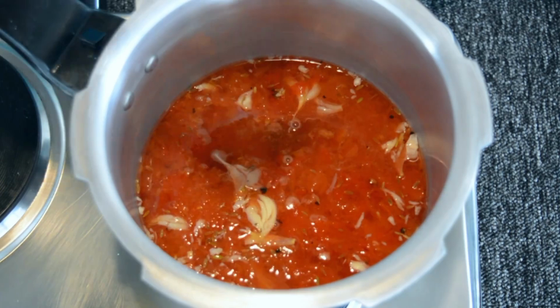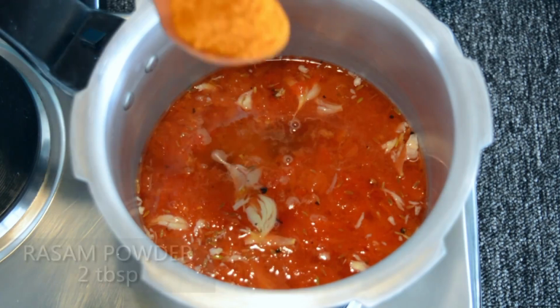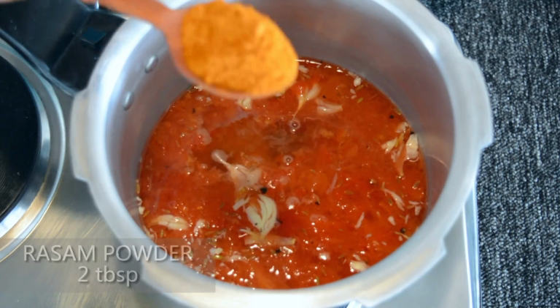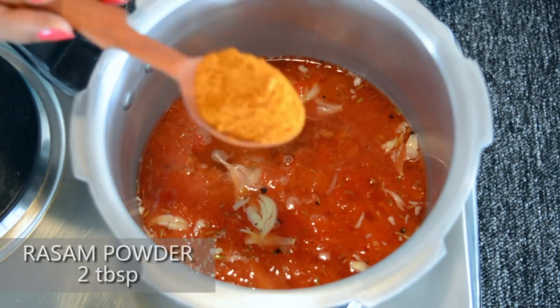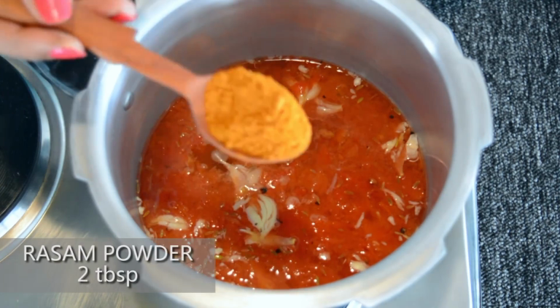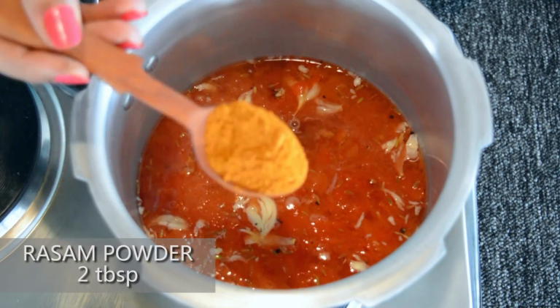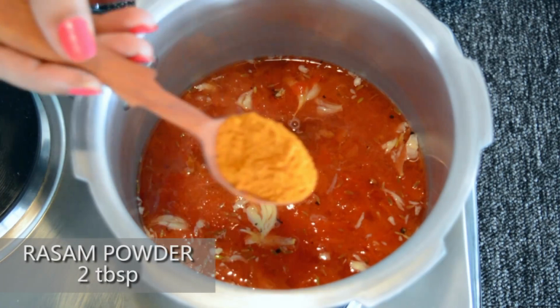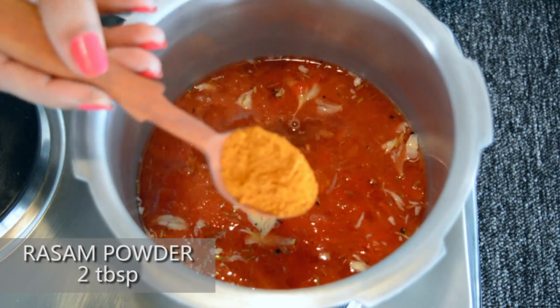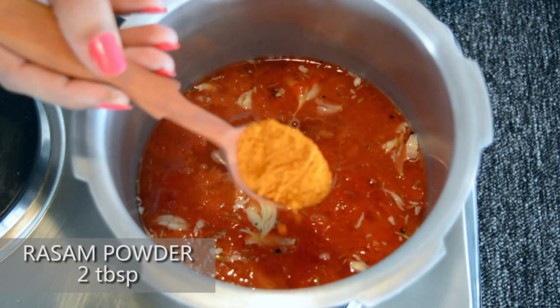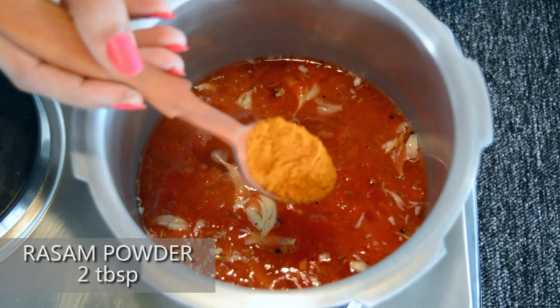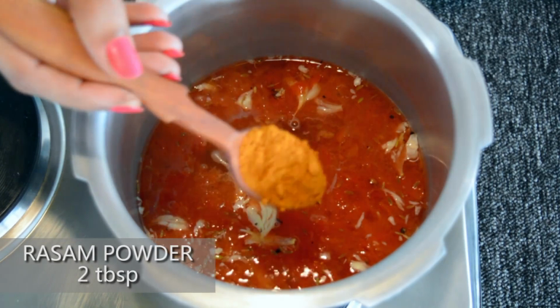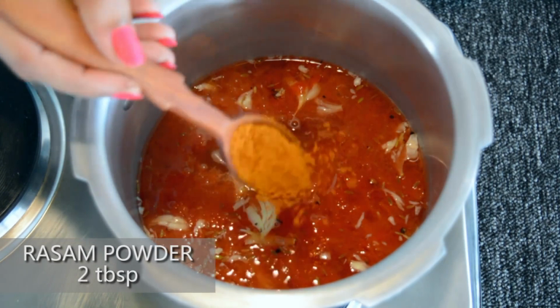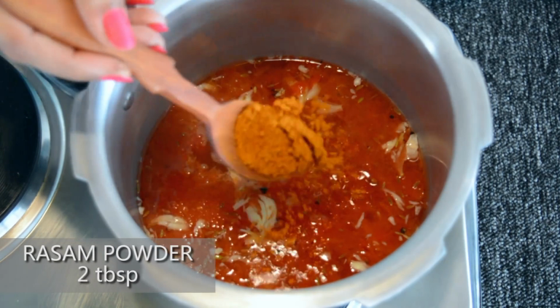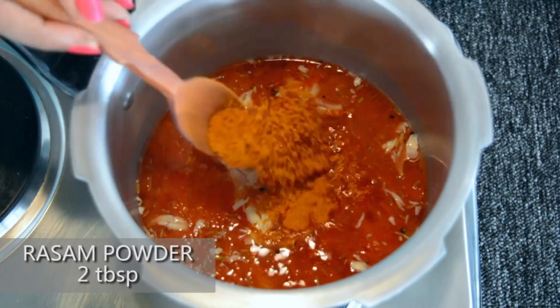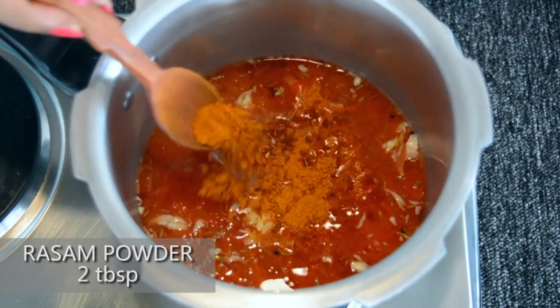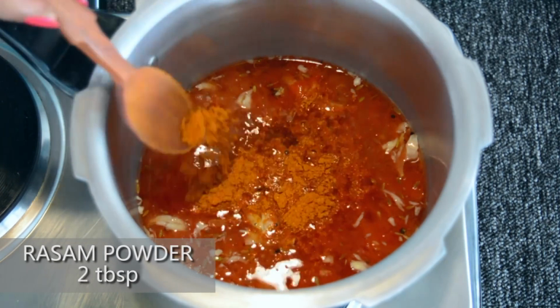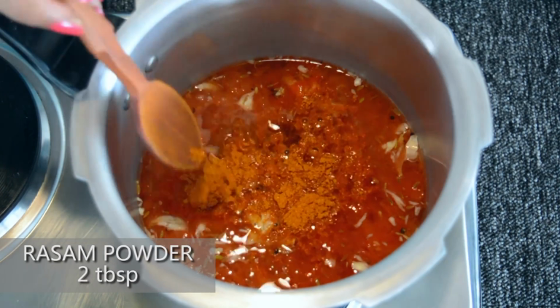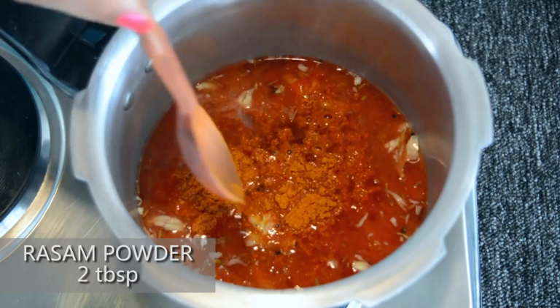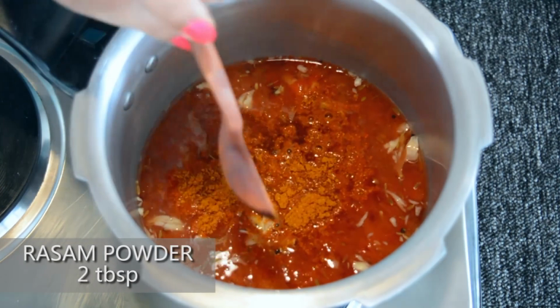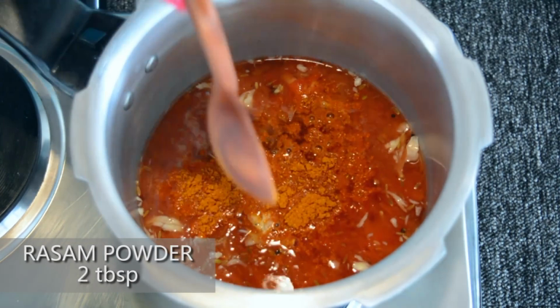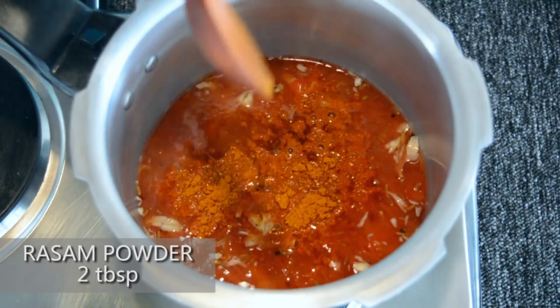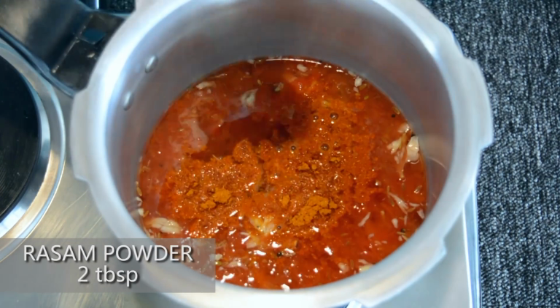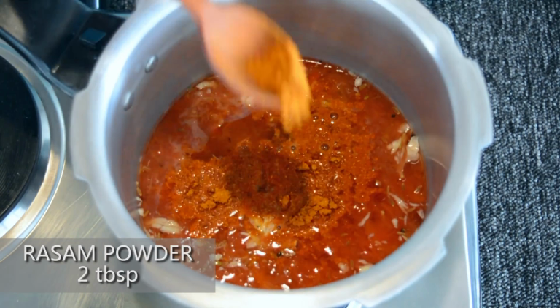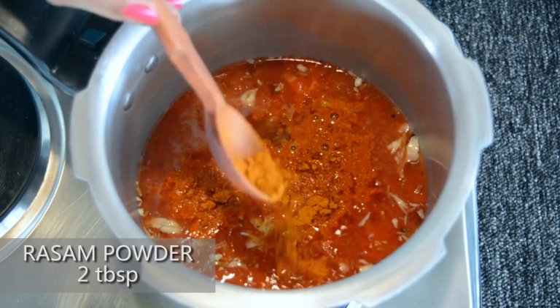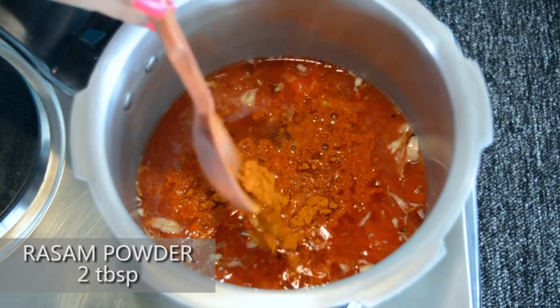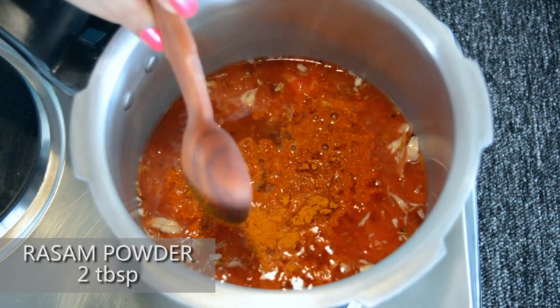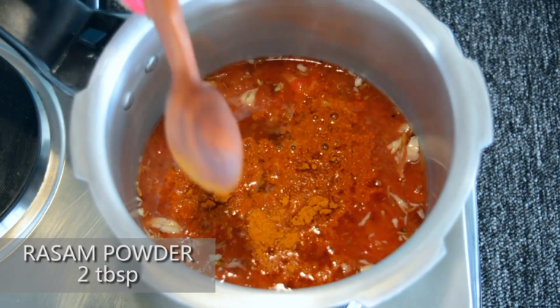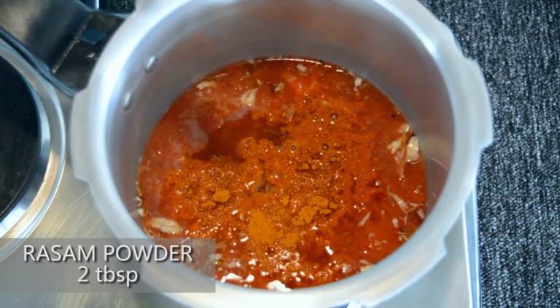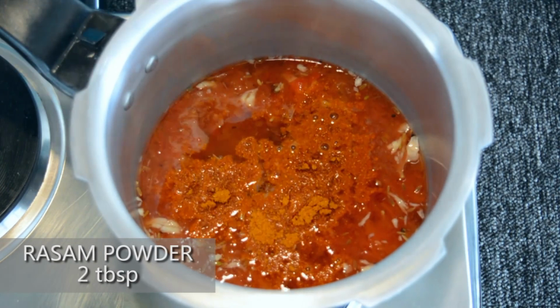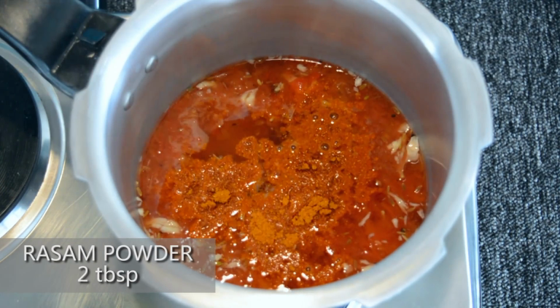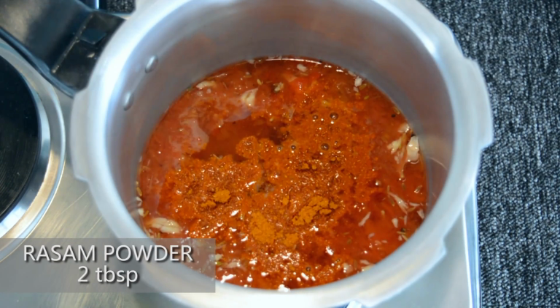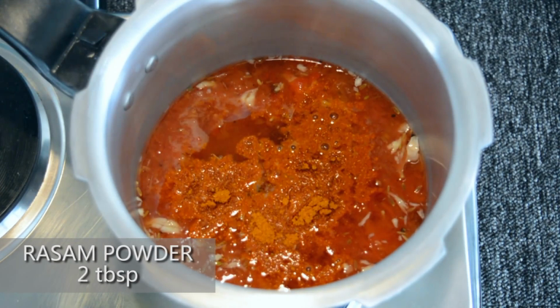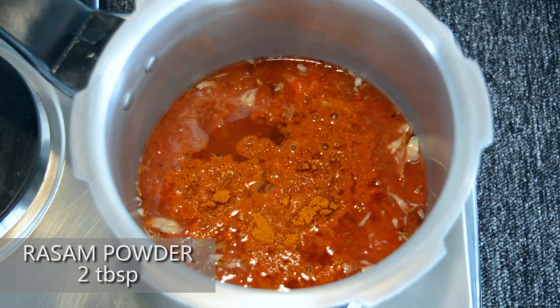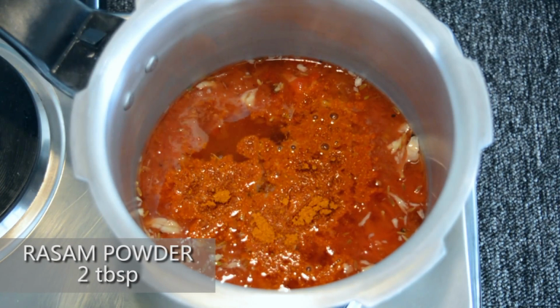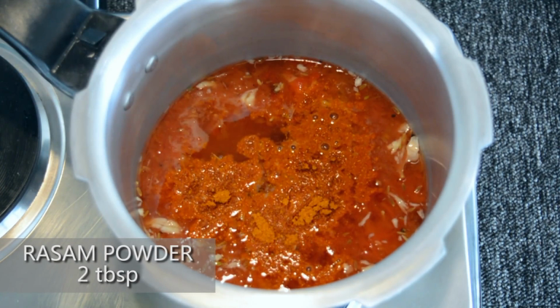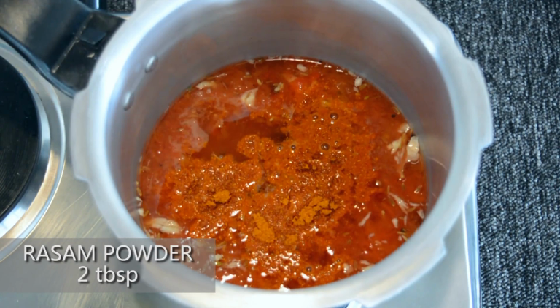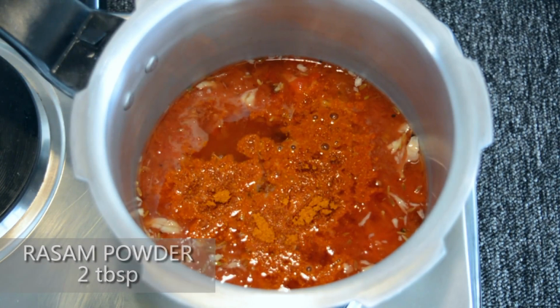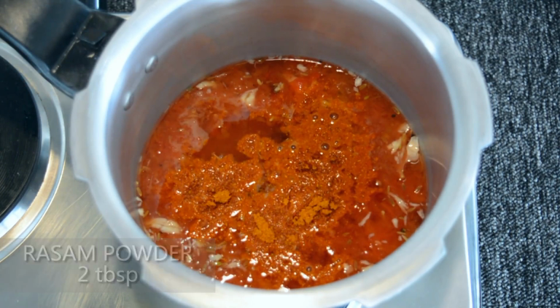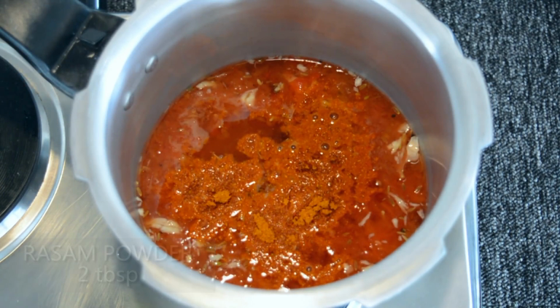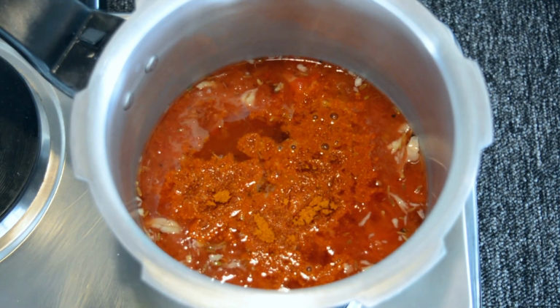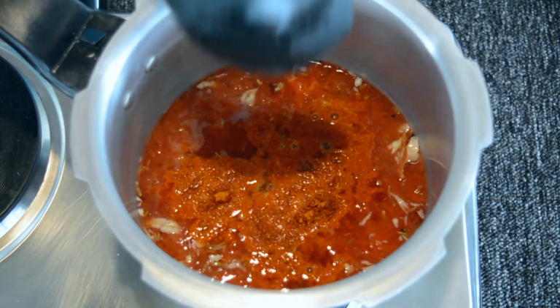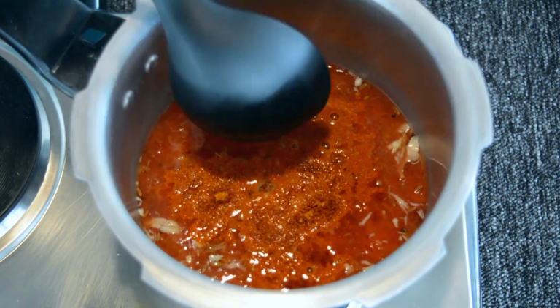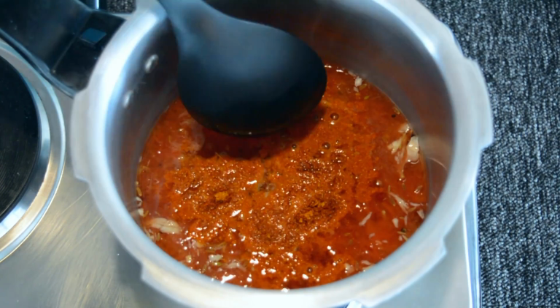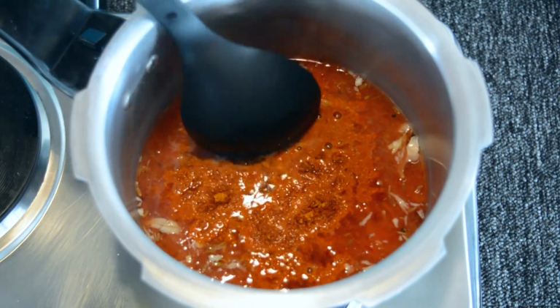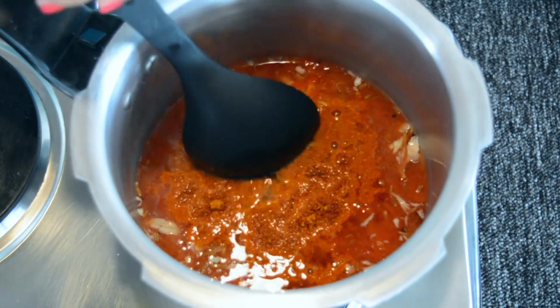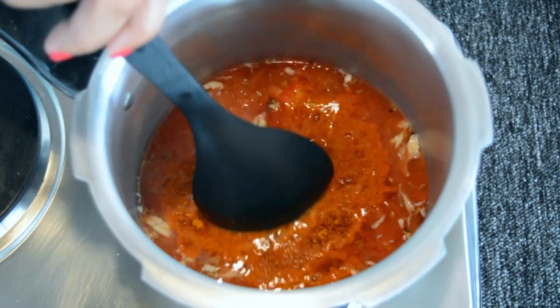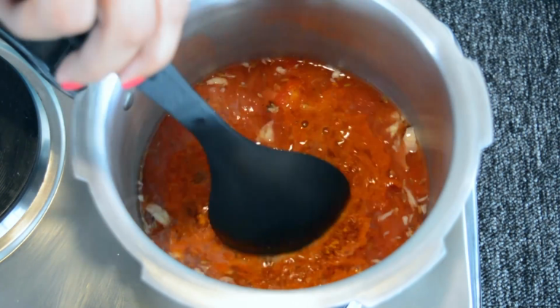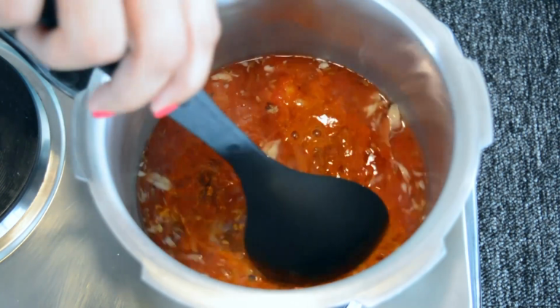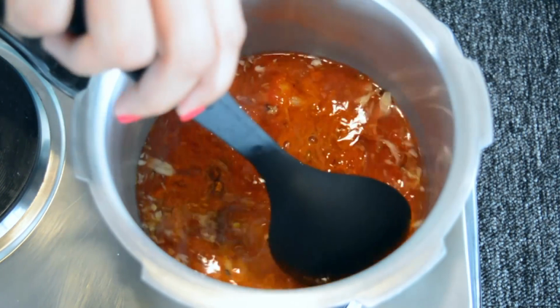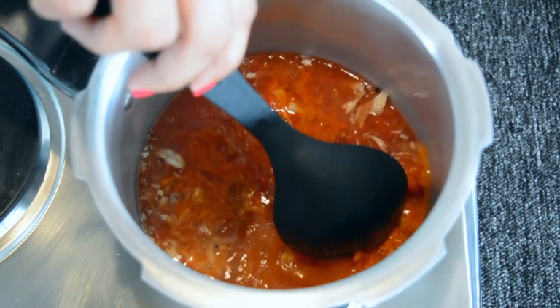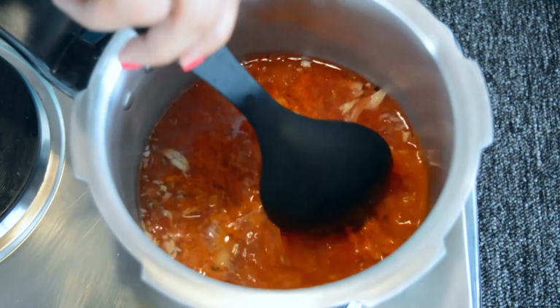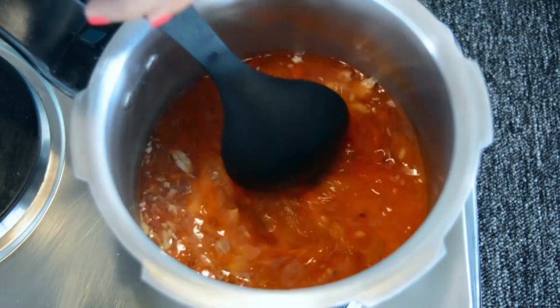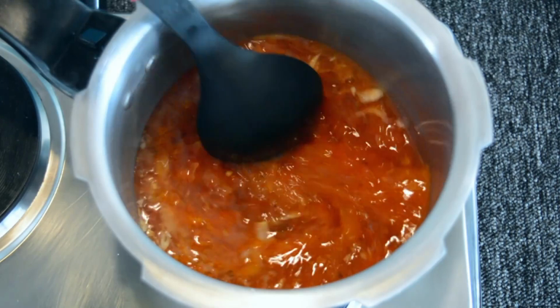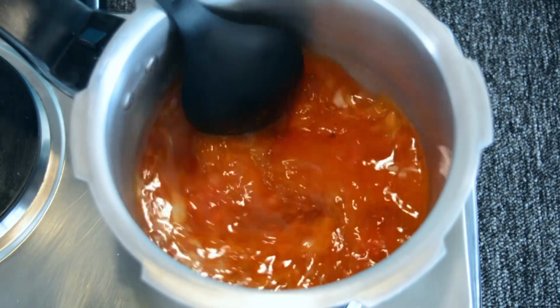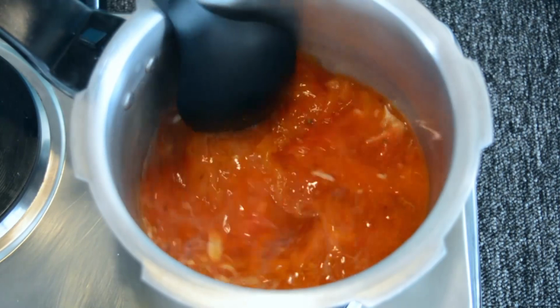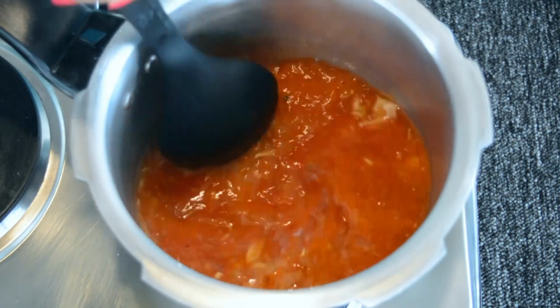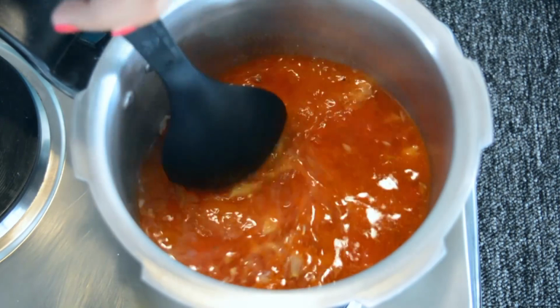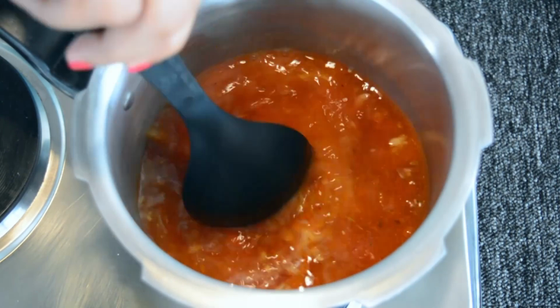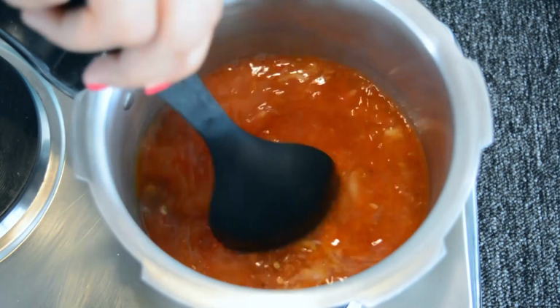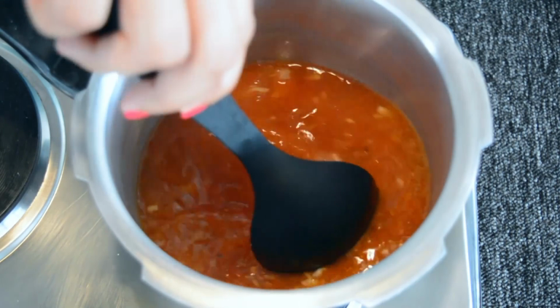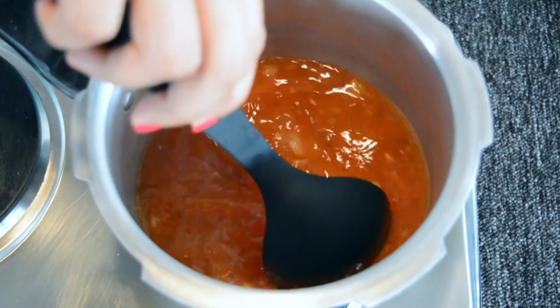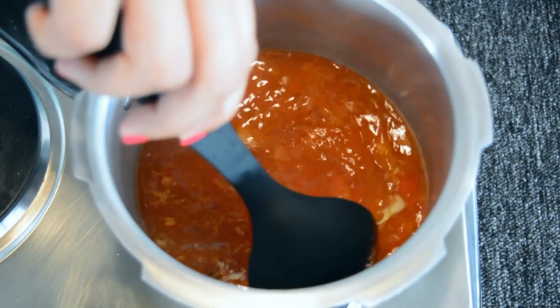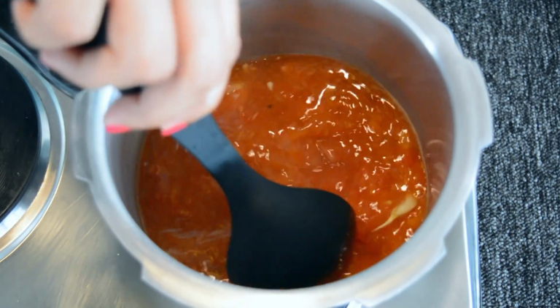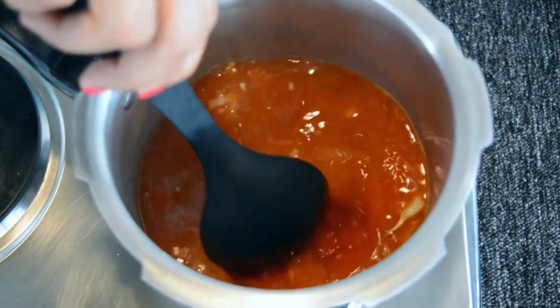Then add 2 tbsp of rasam powder. If you do not have rasam powder, you can use sambar powder as well.